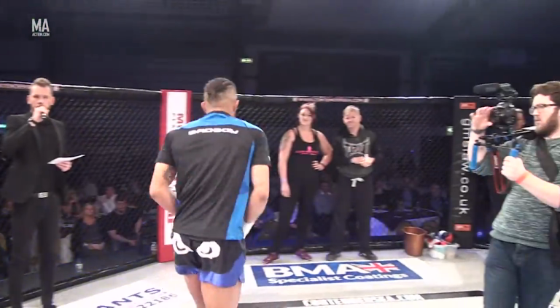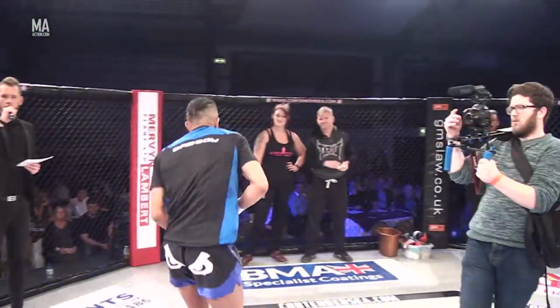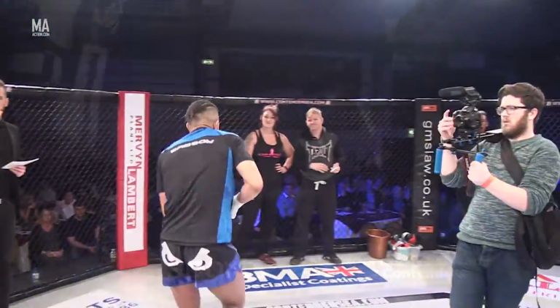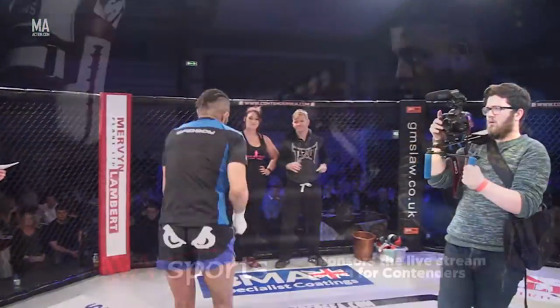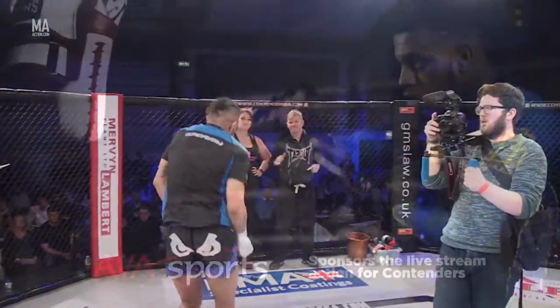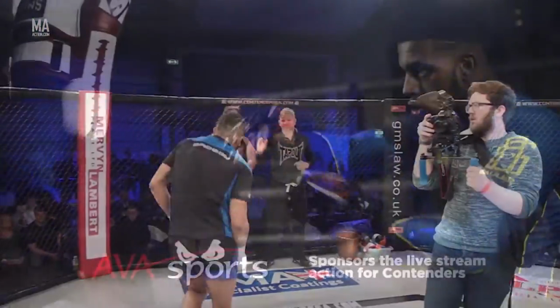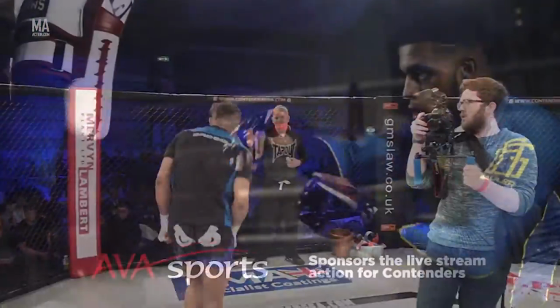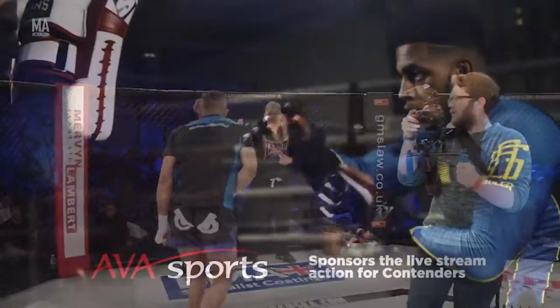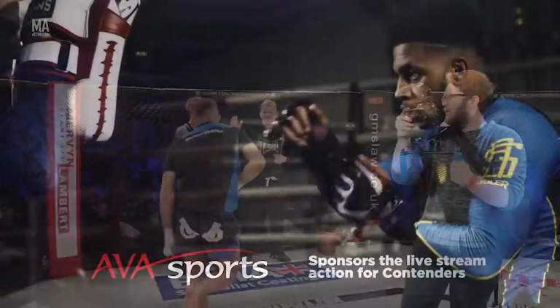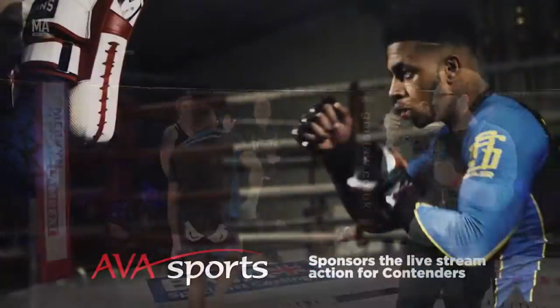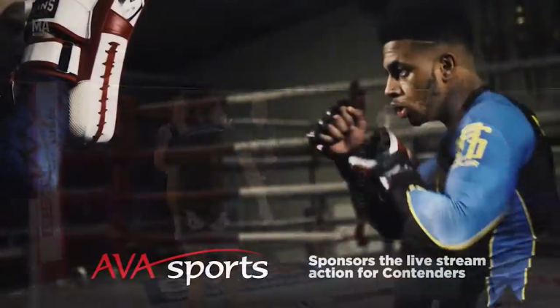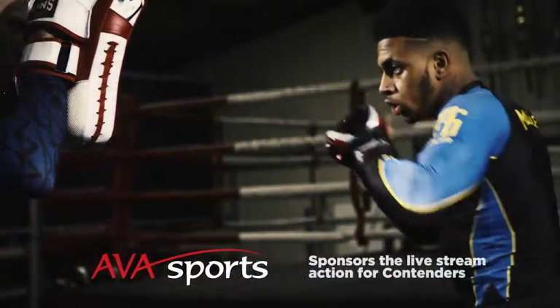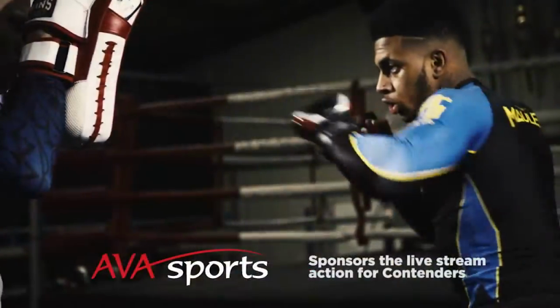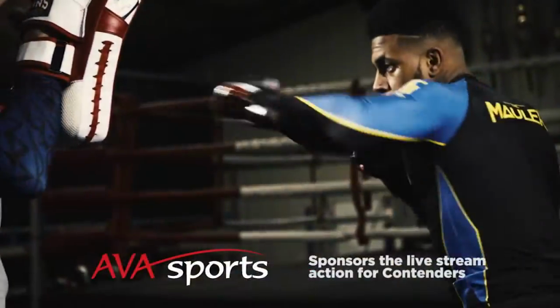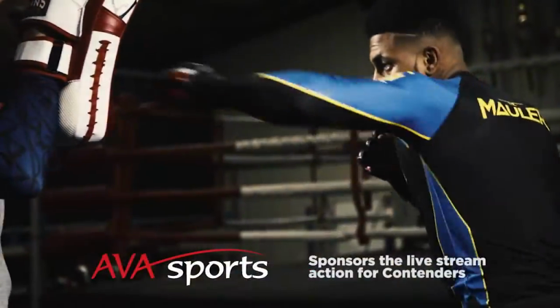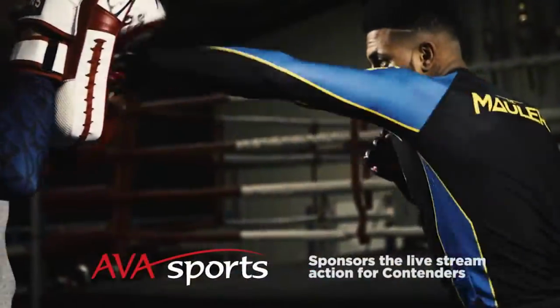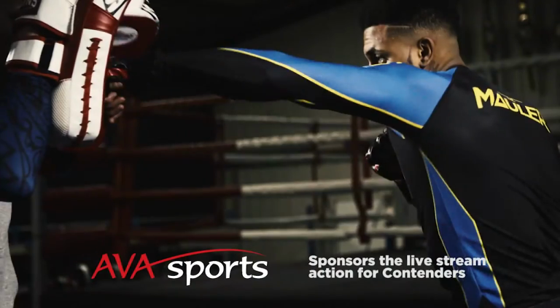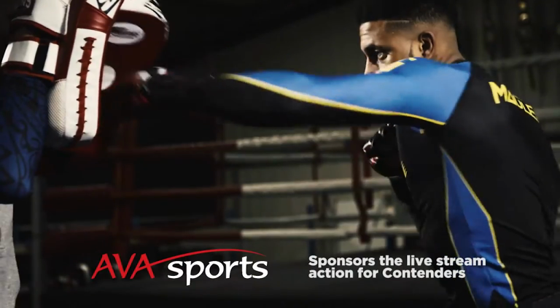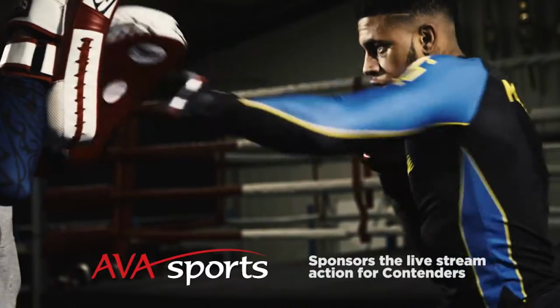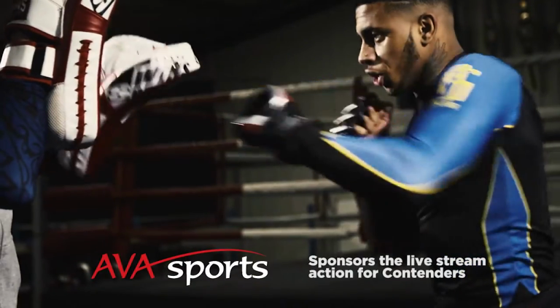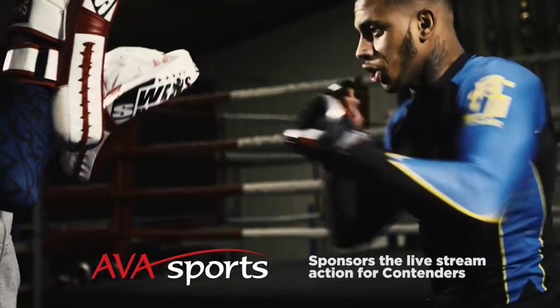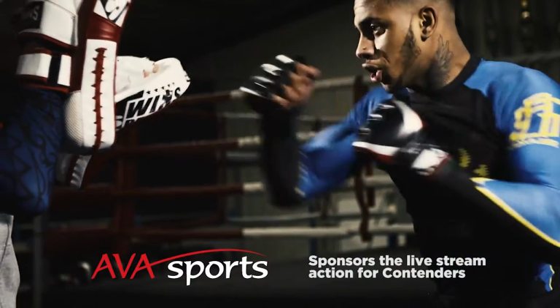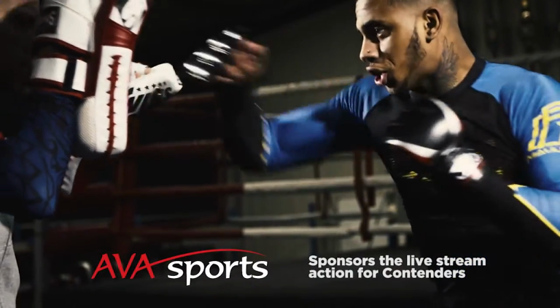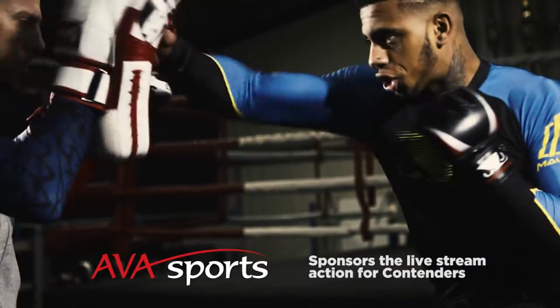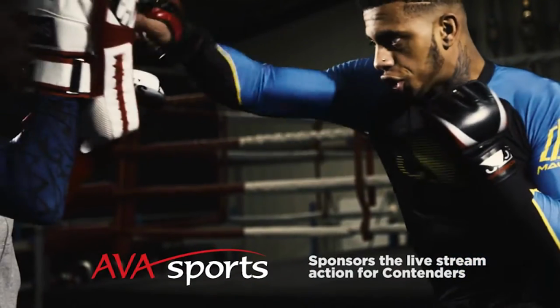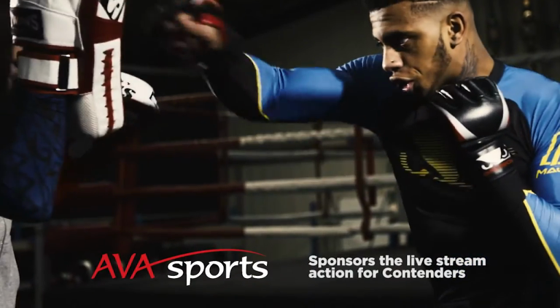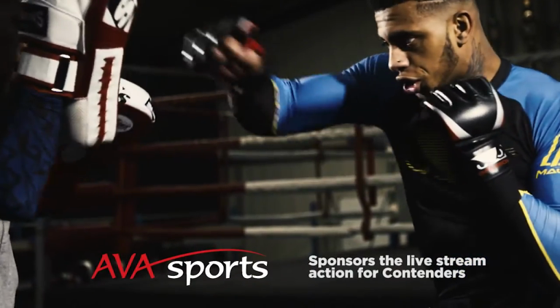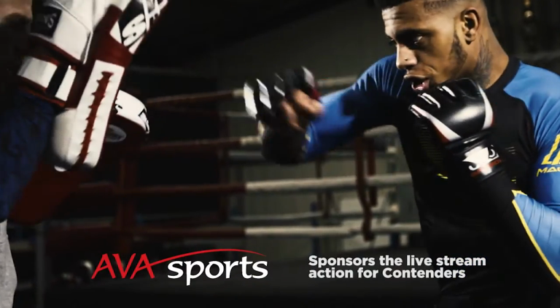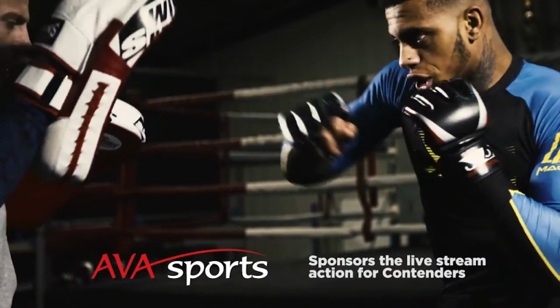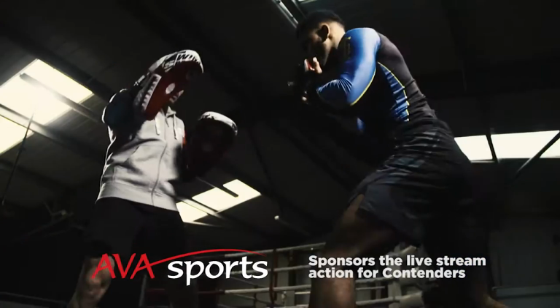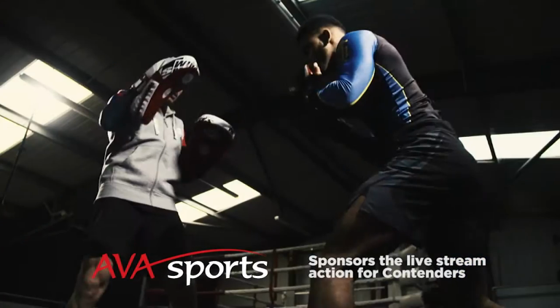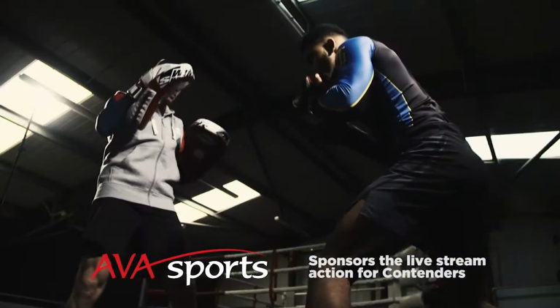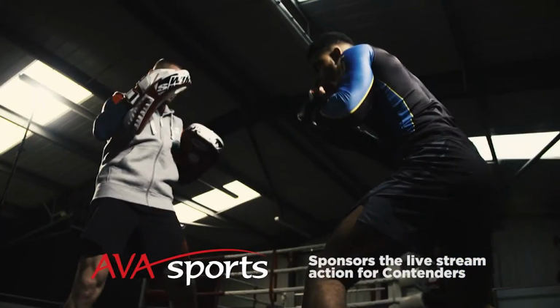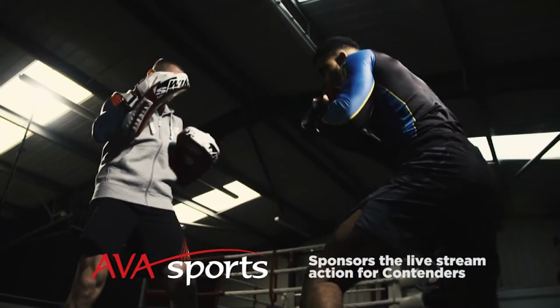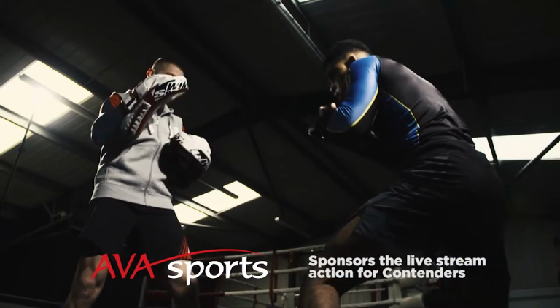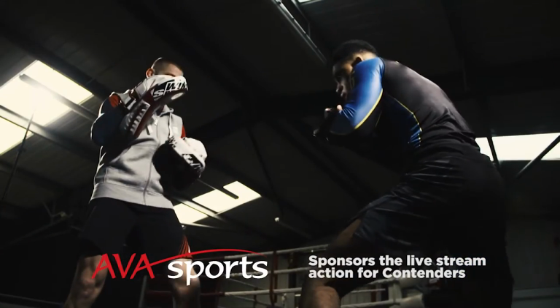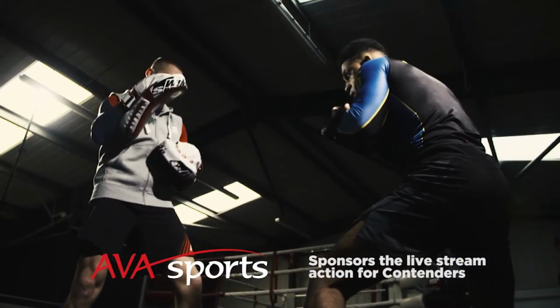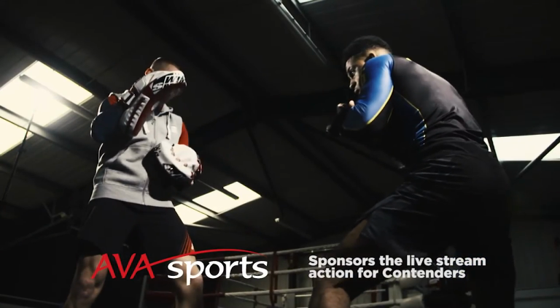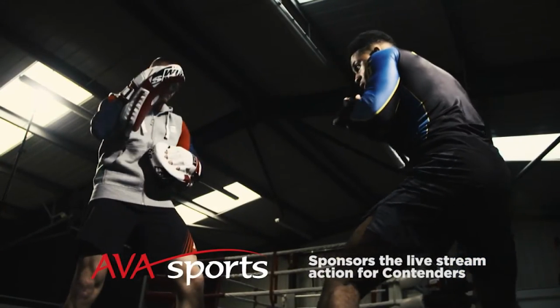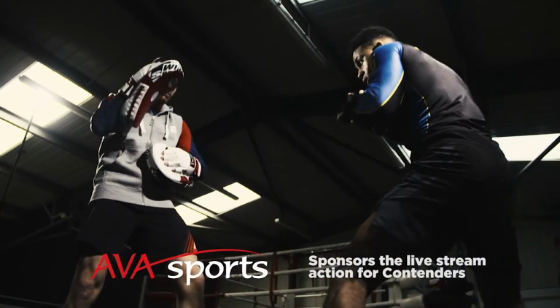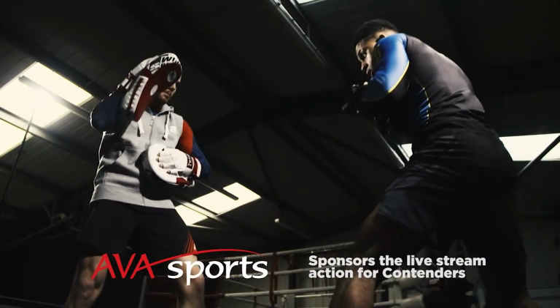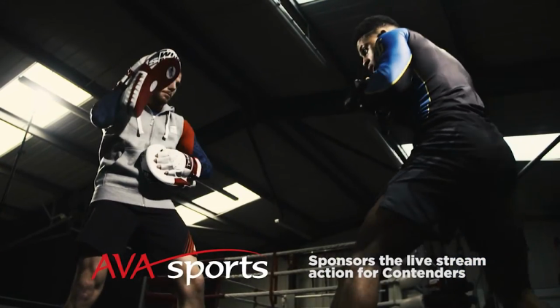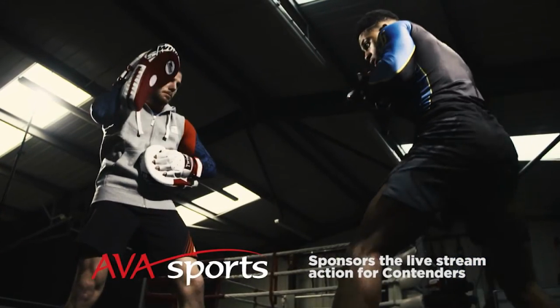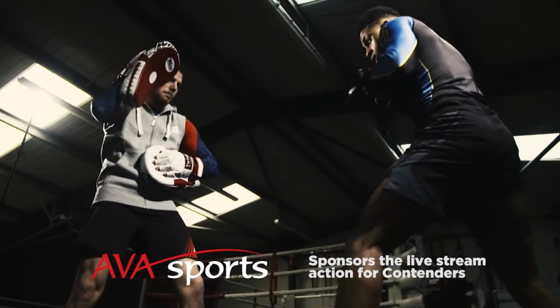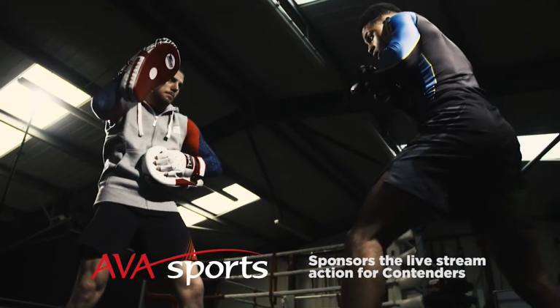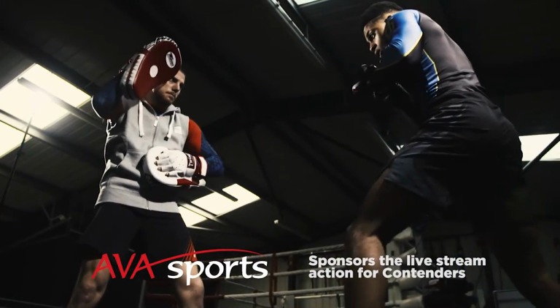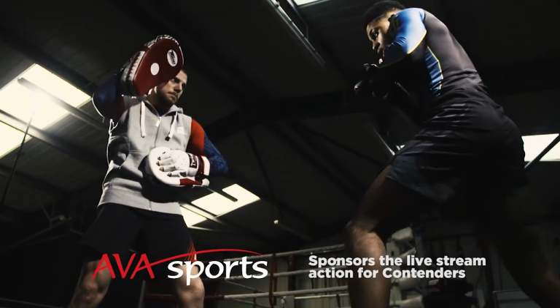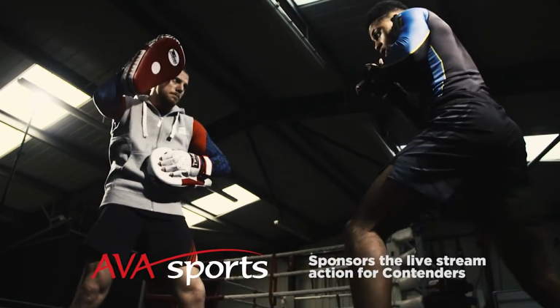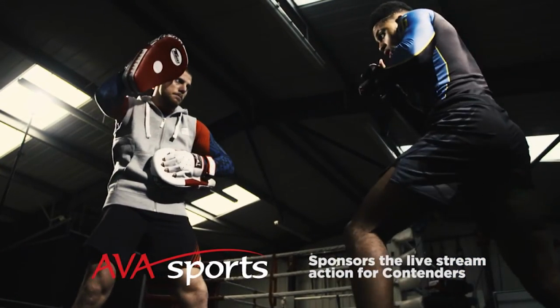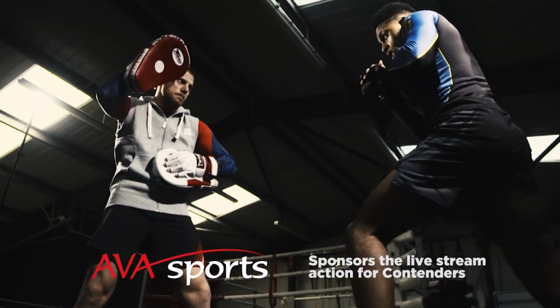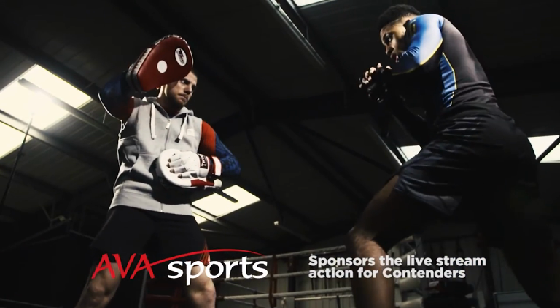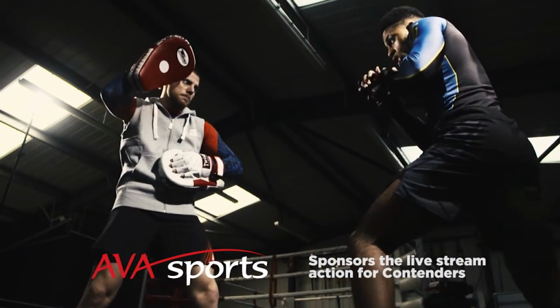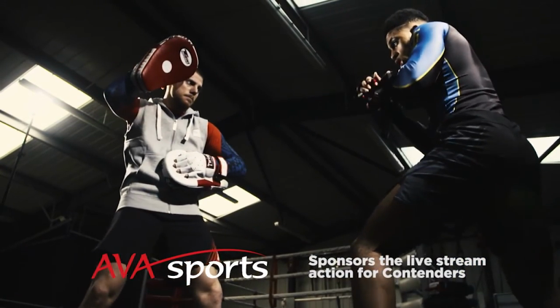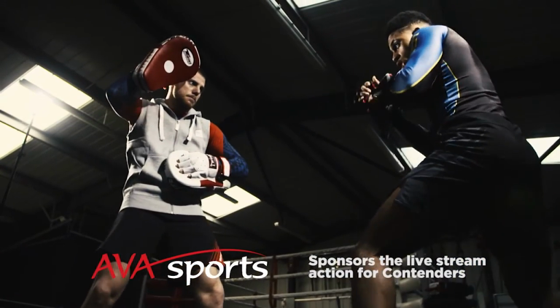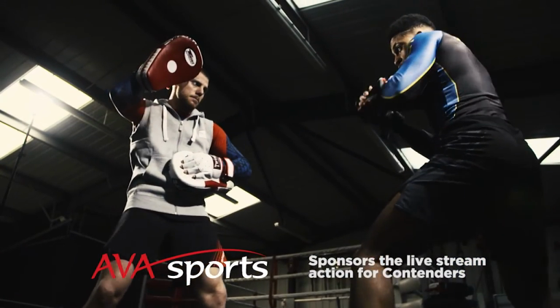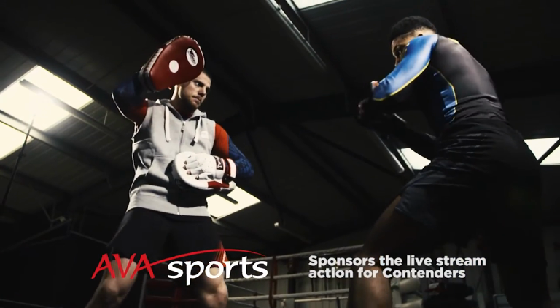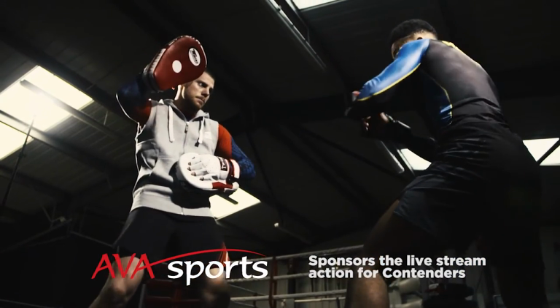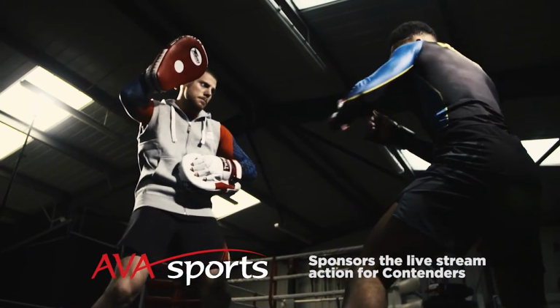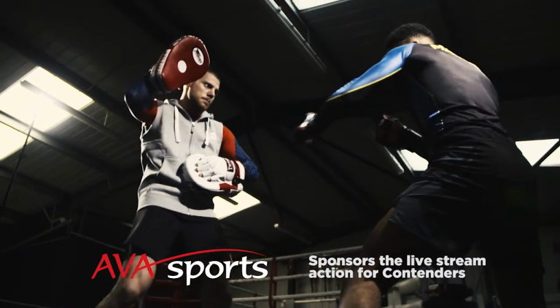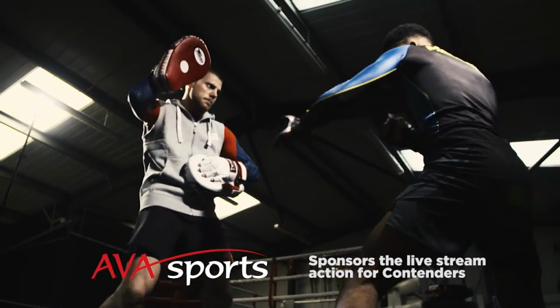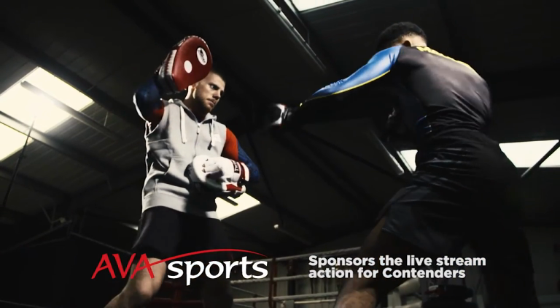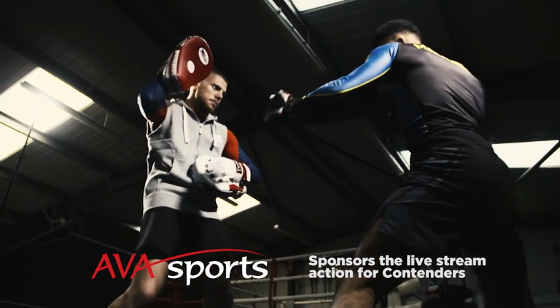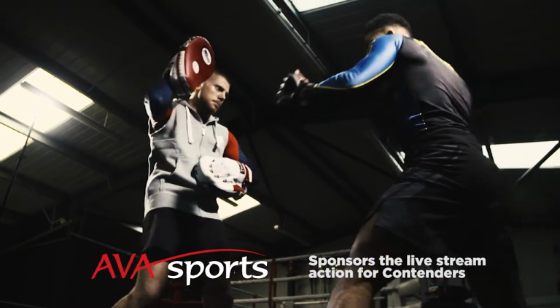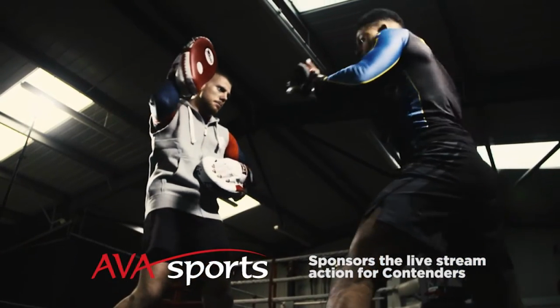AVA Sports, sponsoring live stream action for contenders. What's your knockout combination?